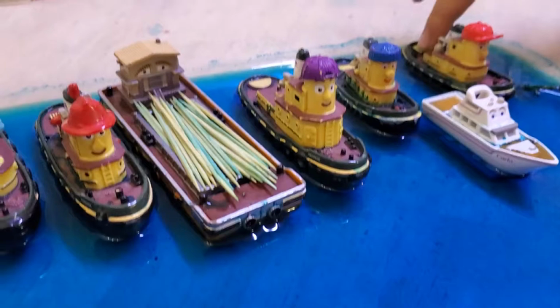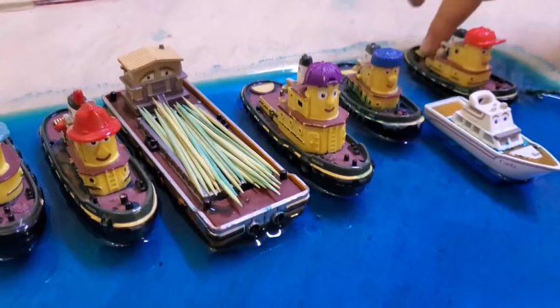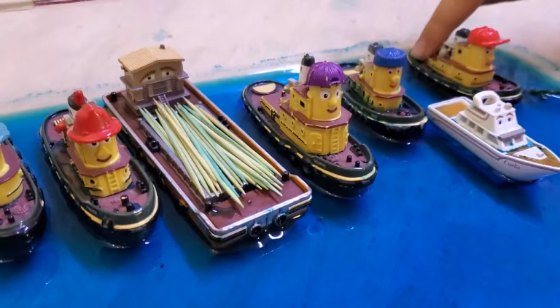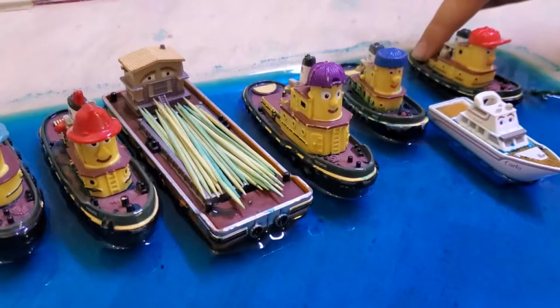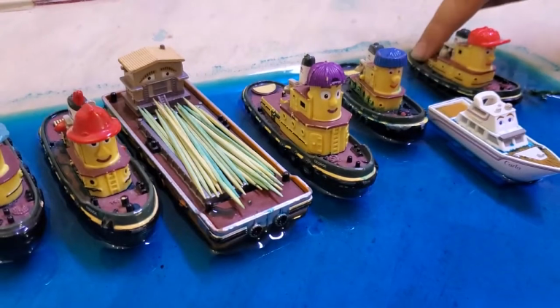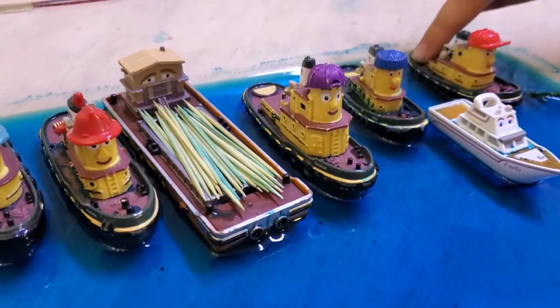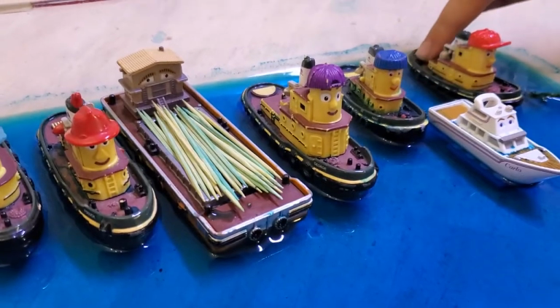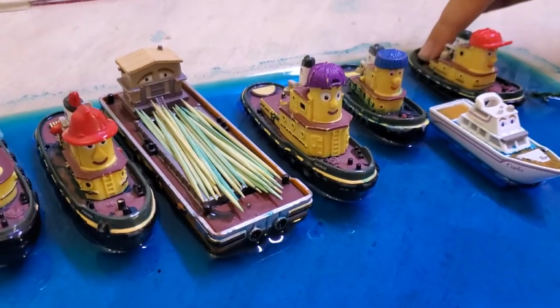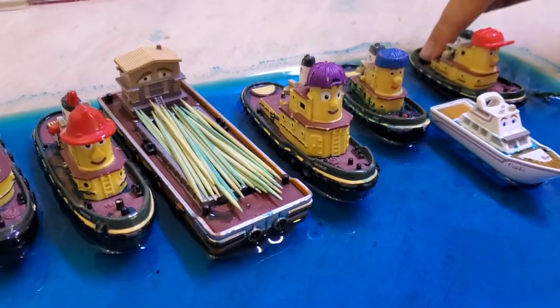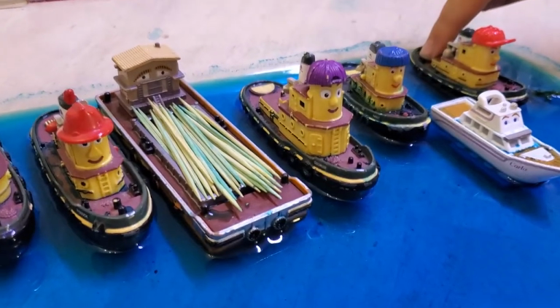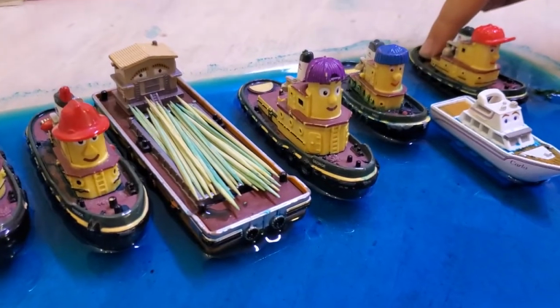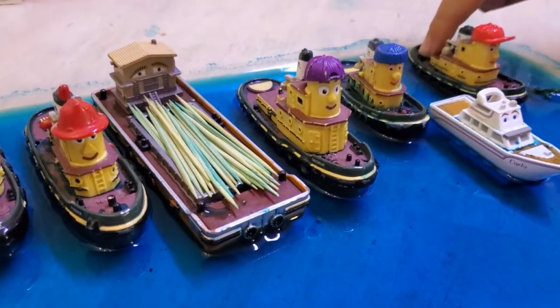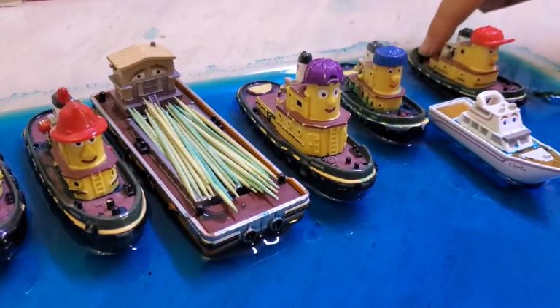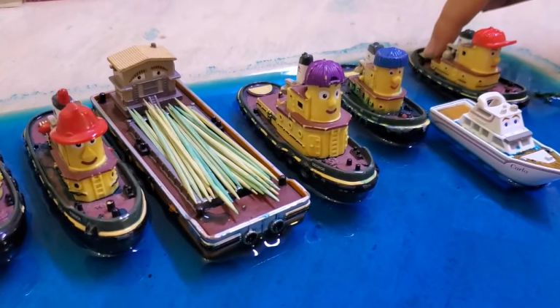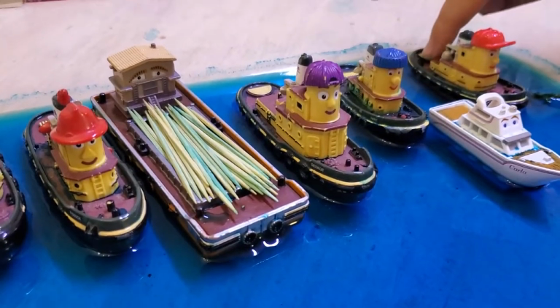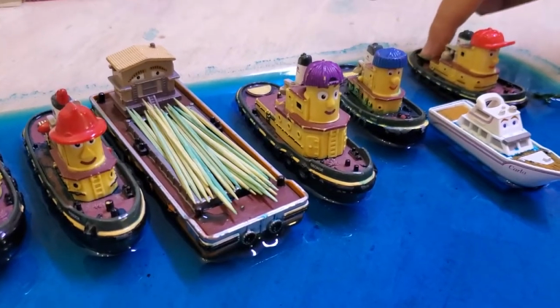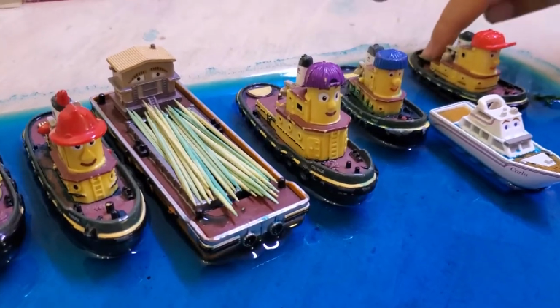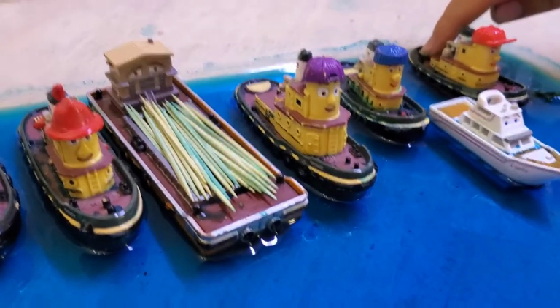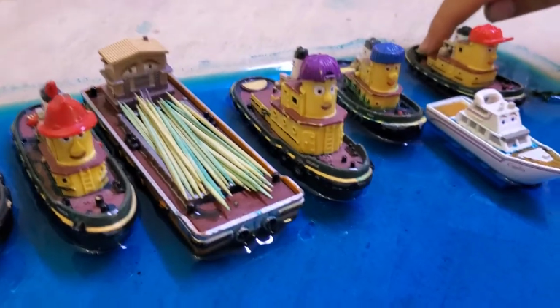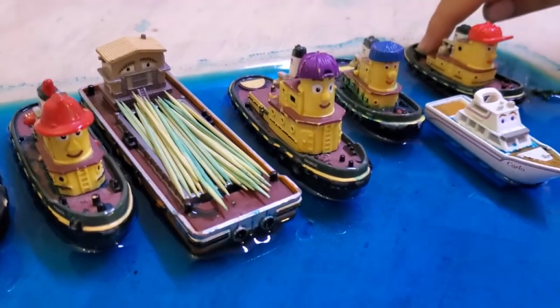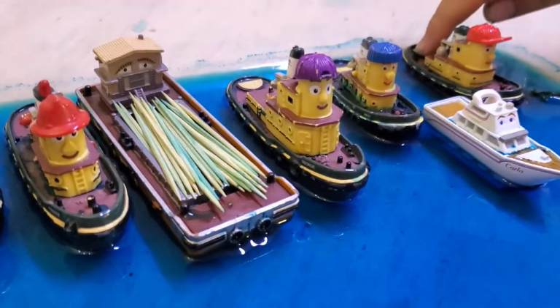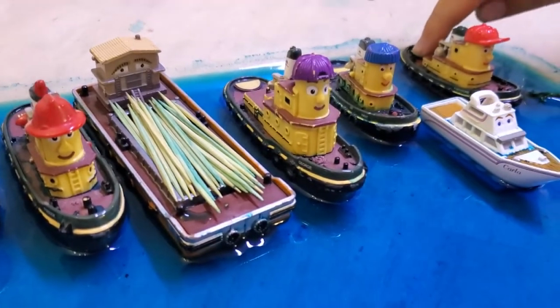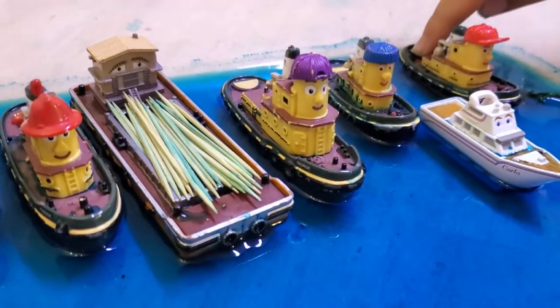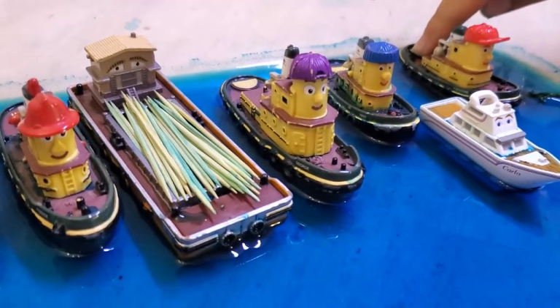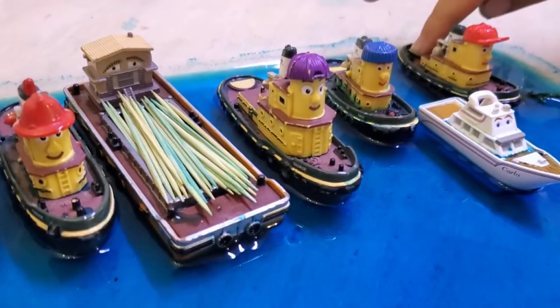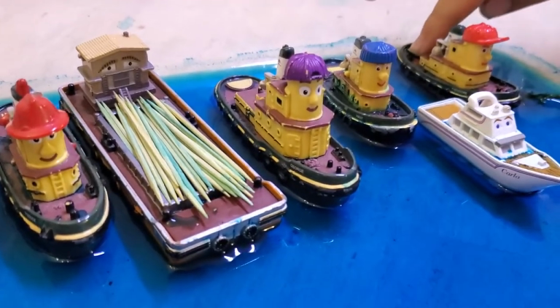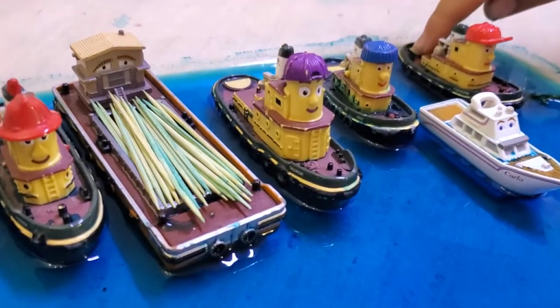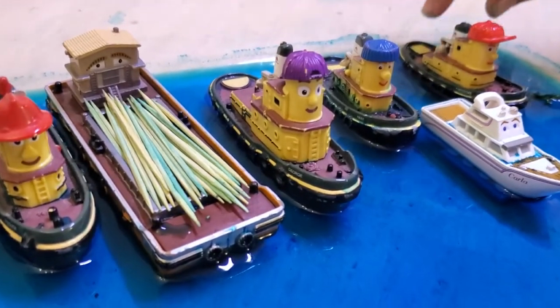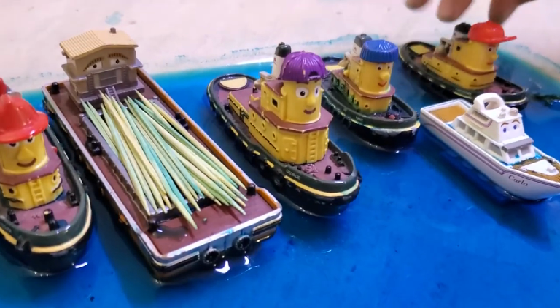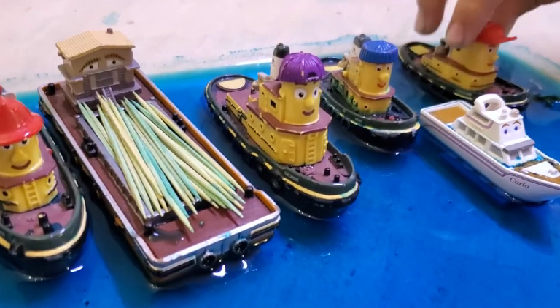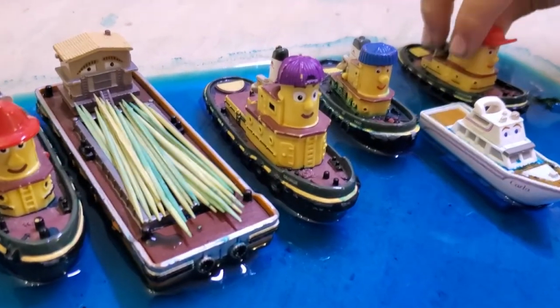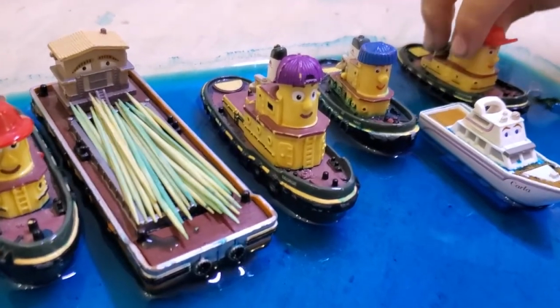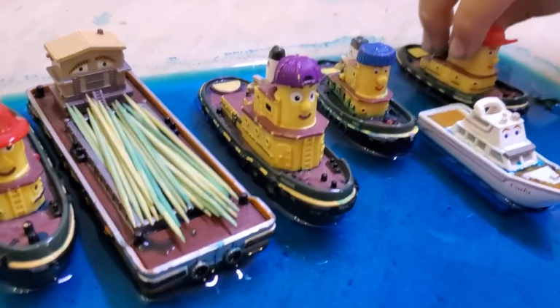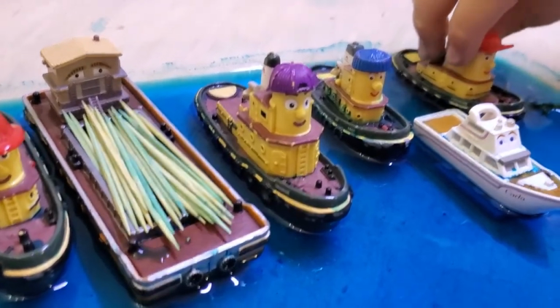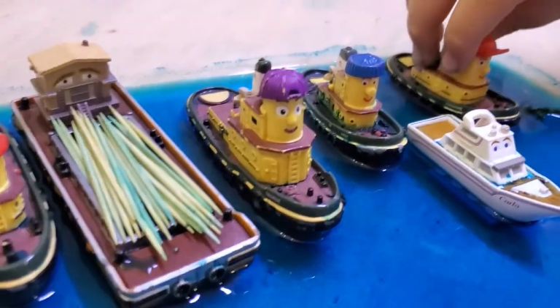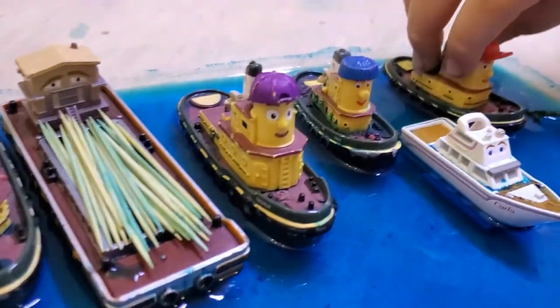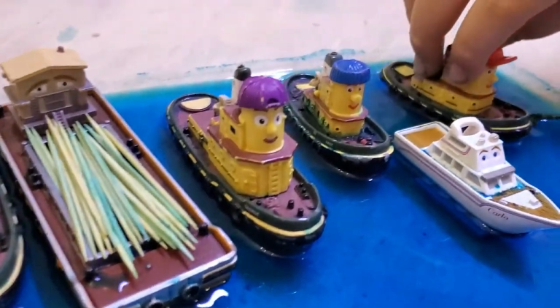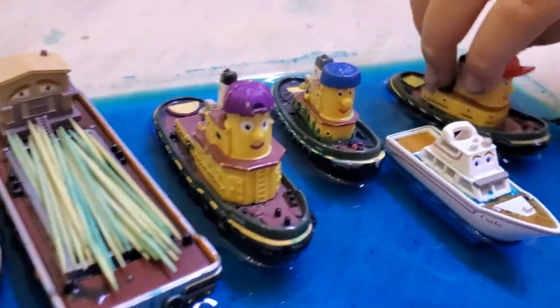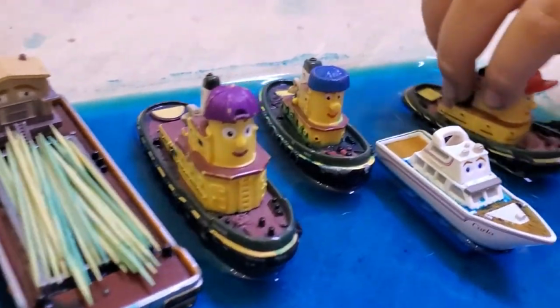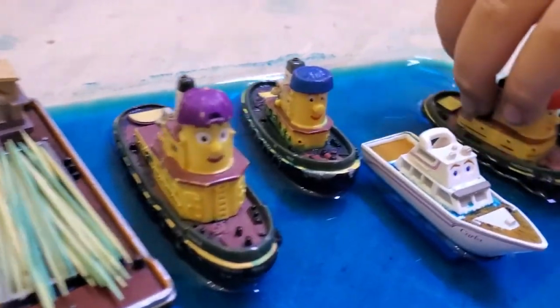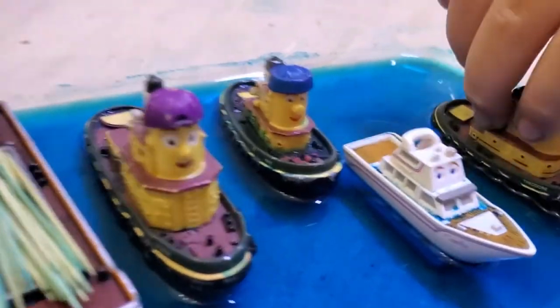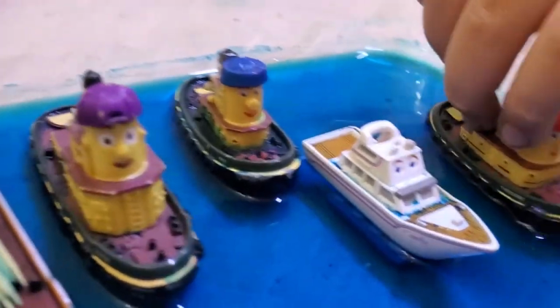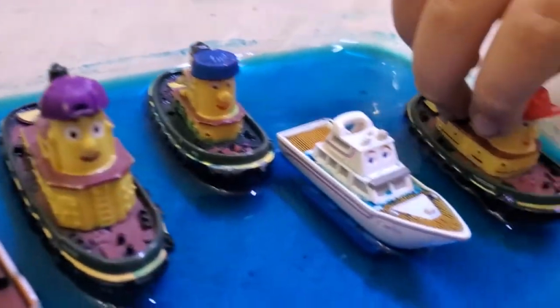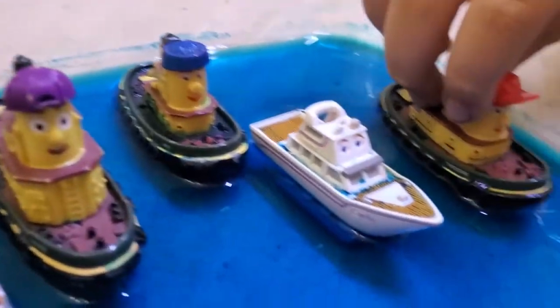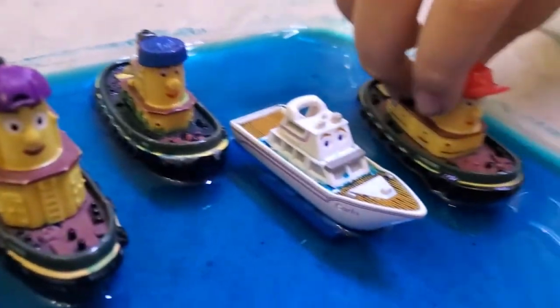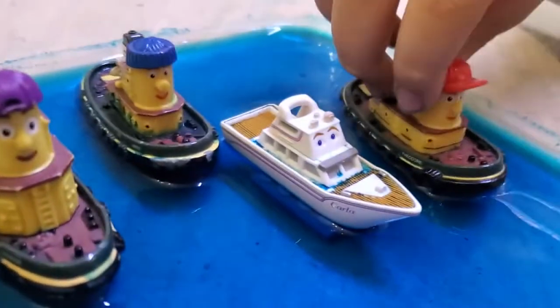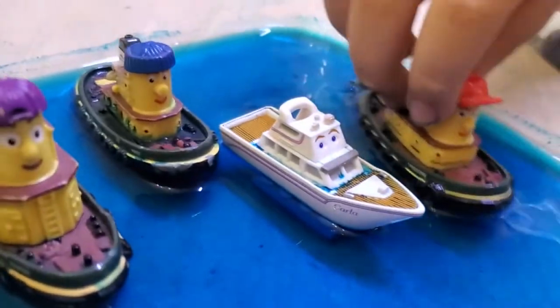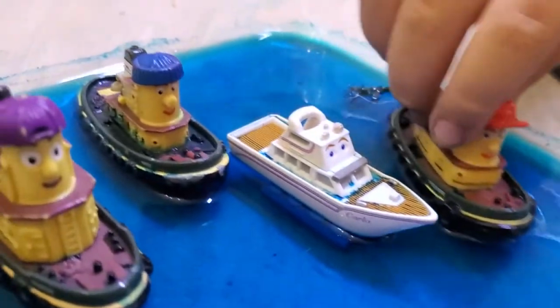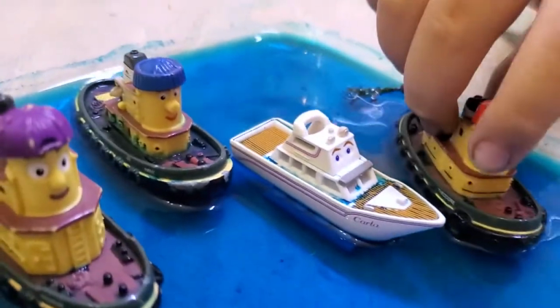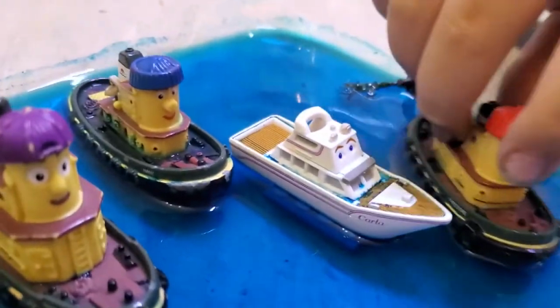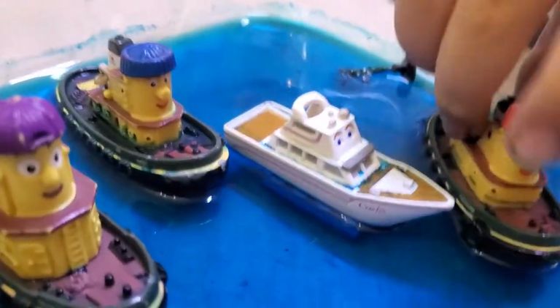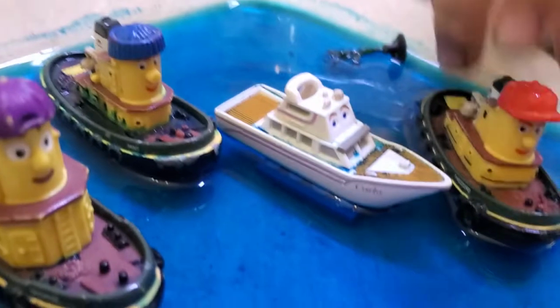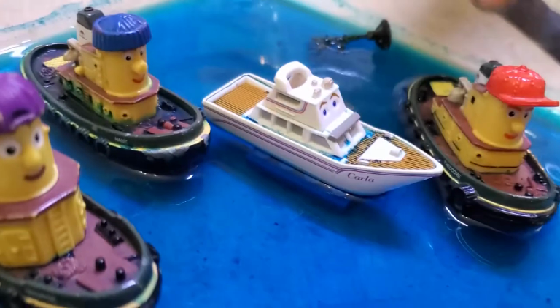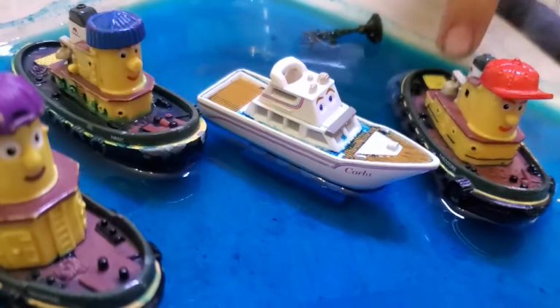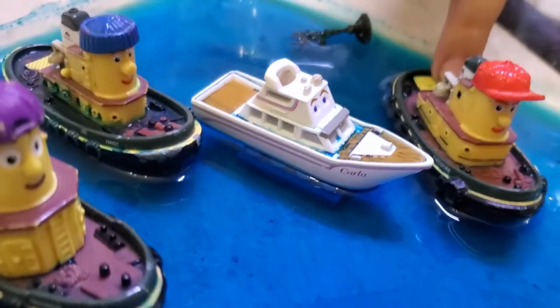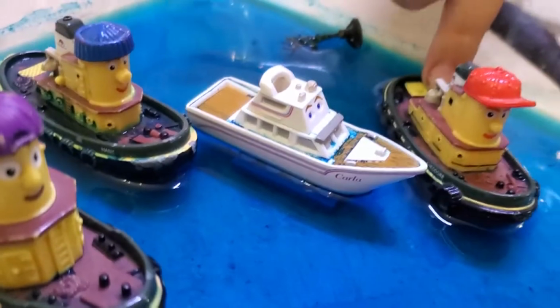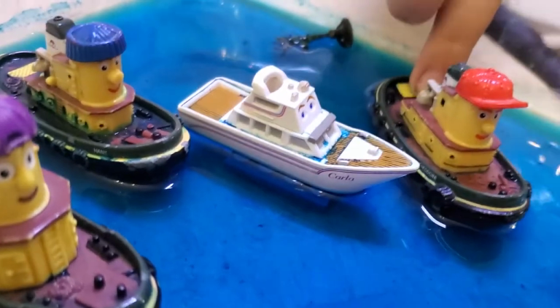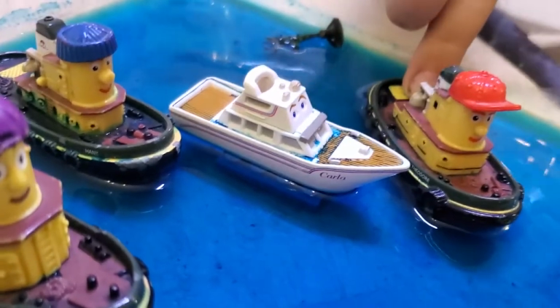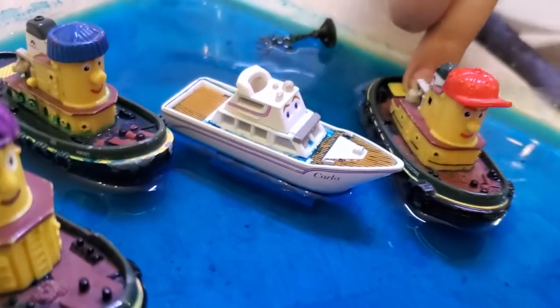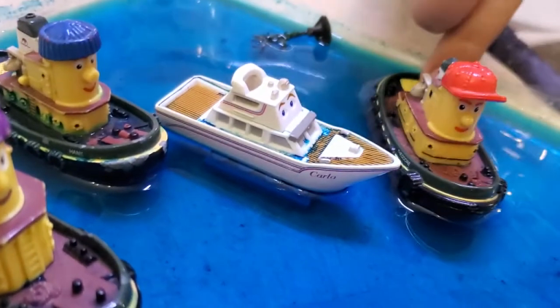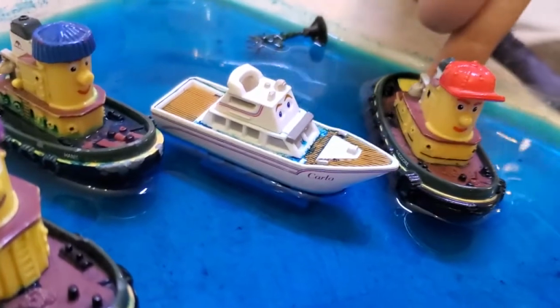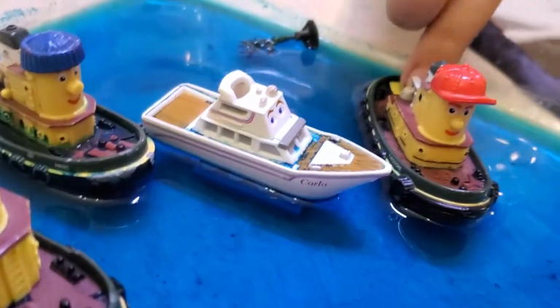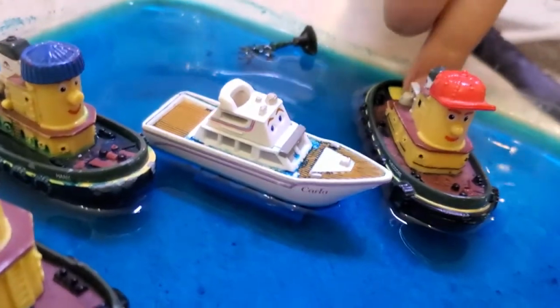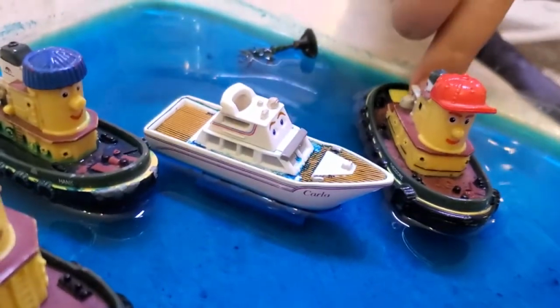Hey guys, welcome to Jumpin' Jimmy. Today is November 2021 and this is Theodore Tugboat Day. Today we have Theodore!